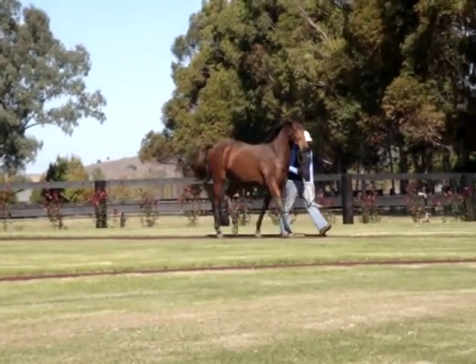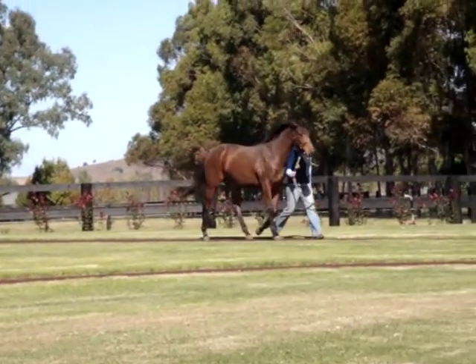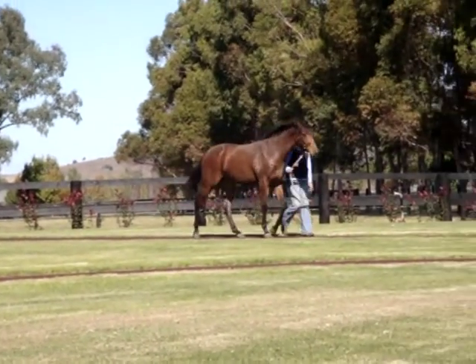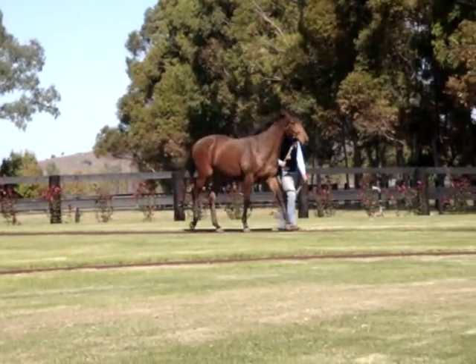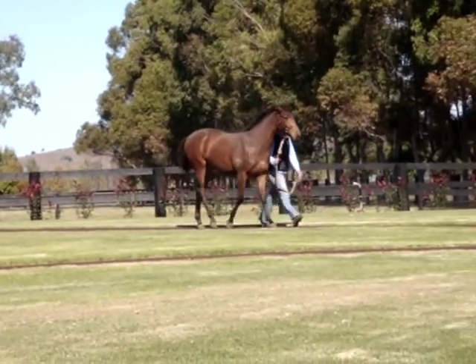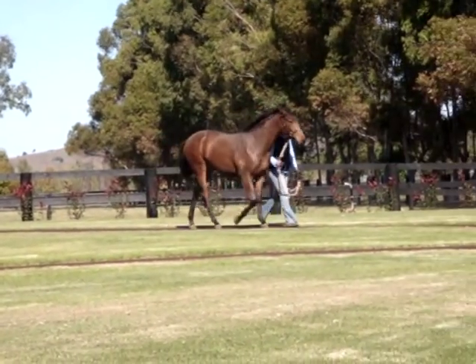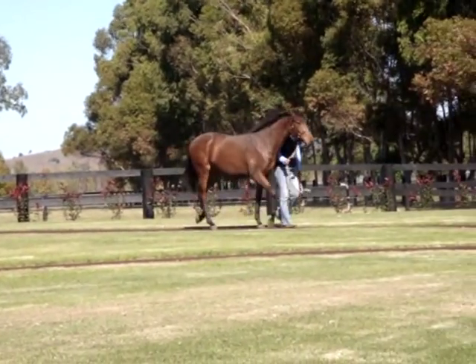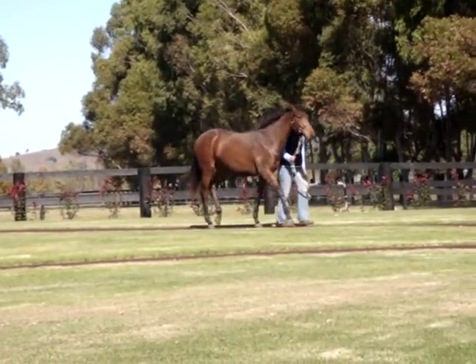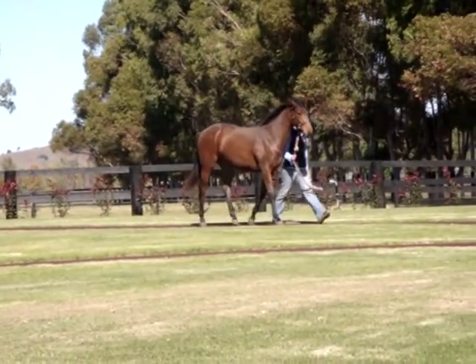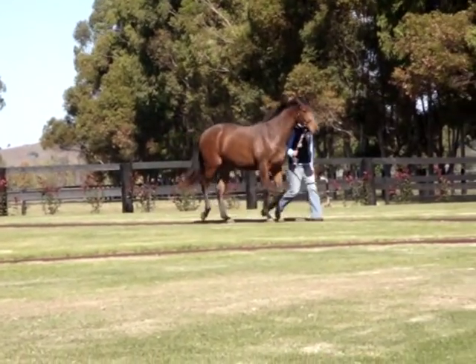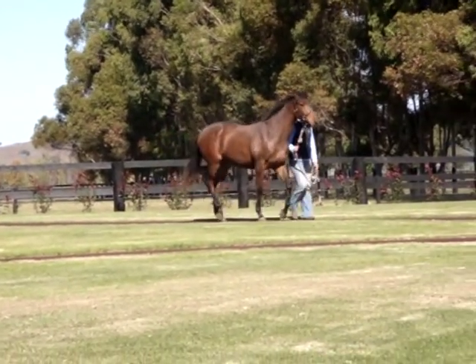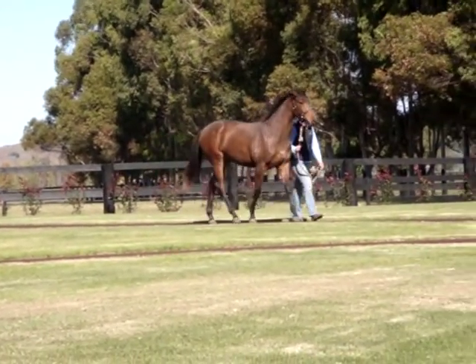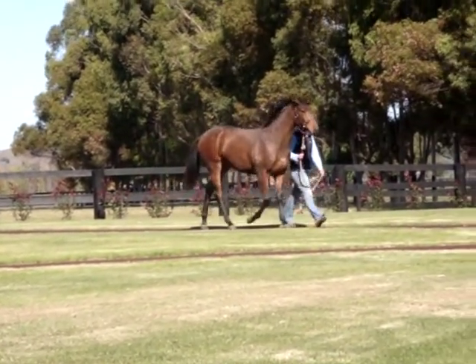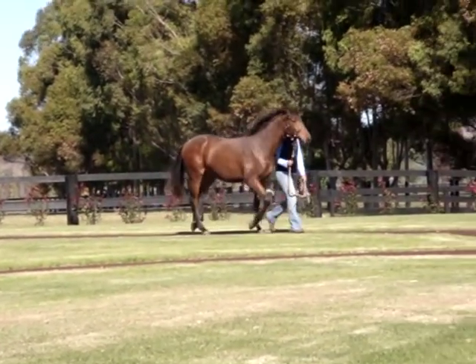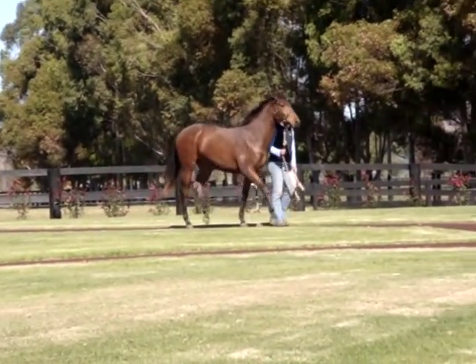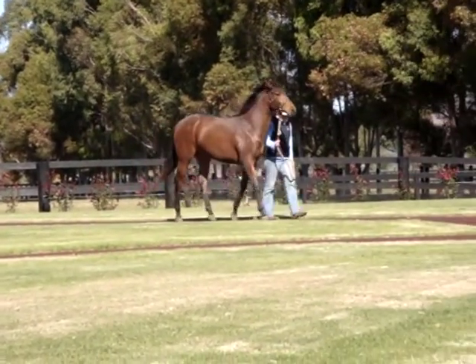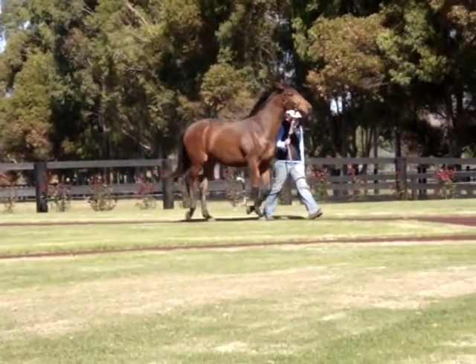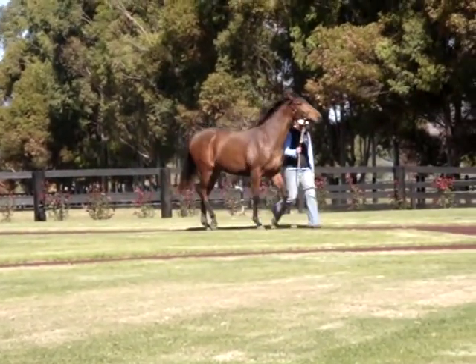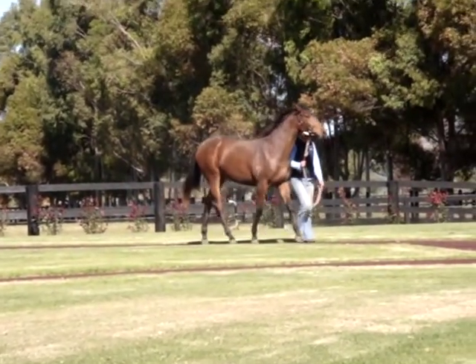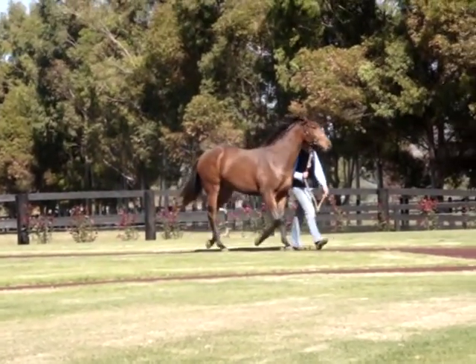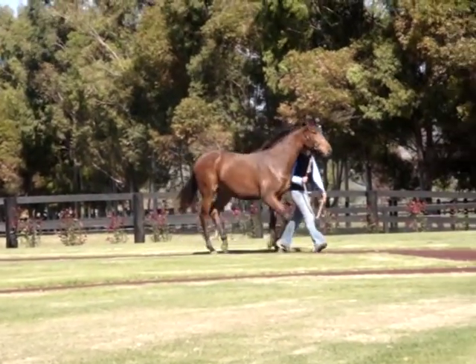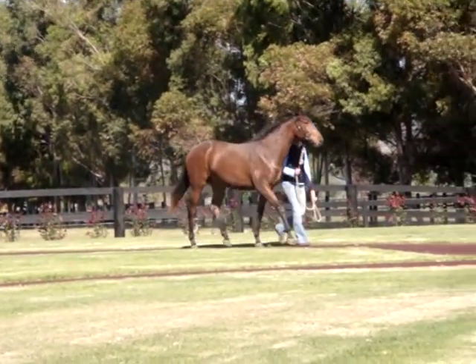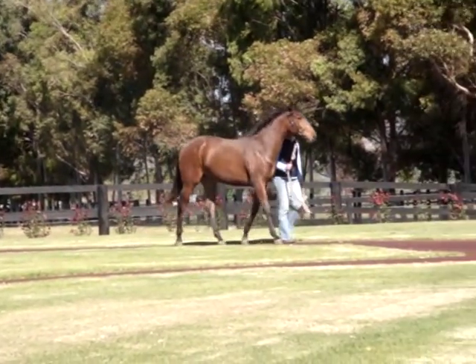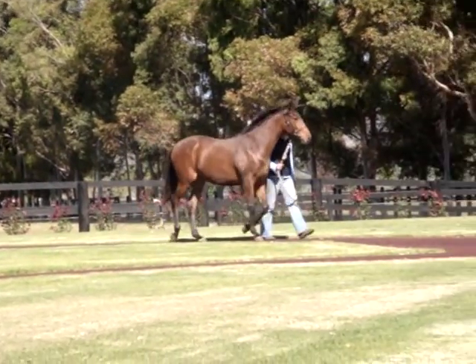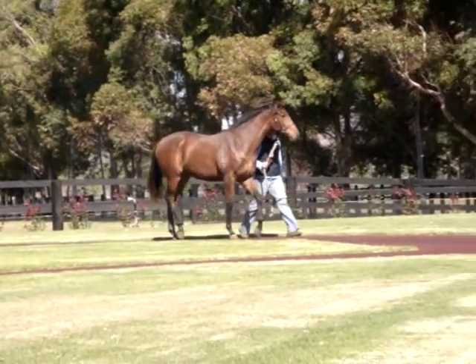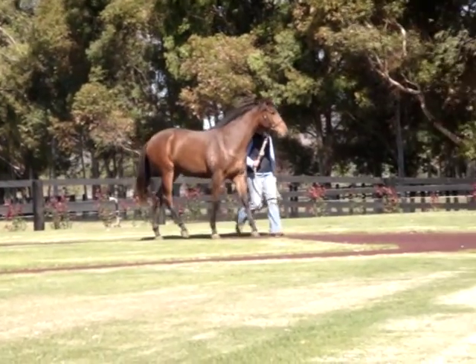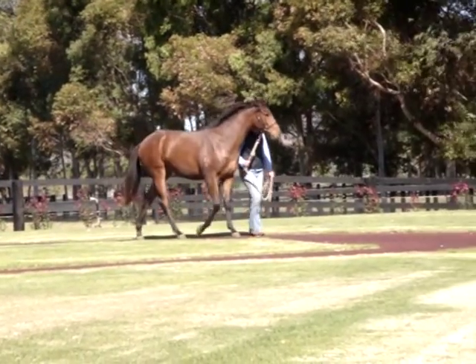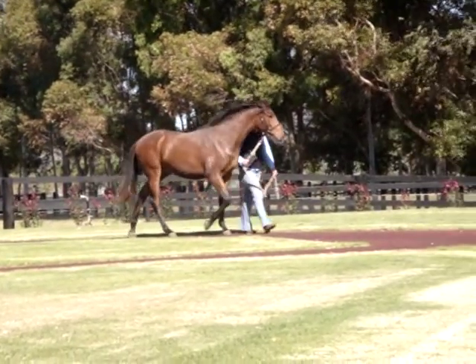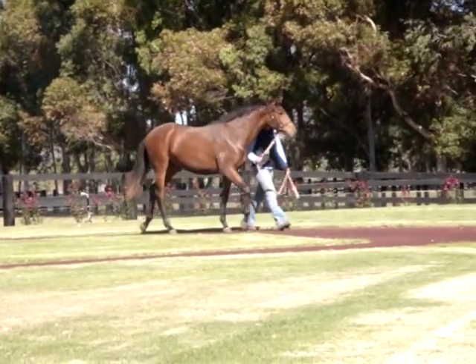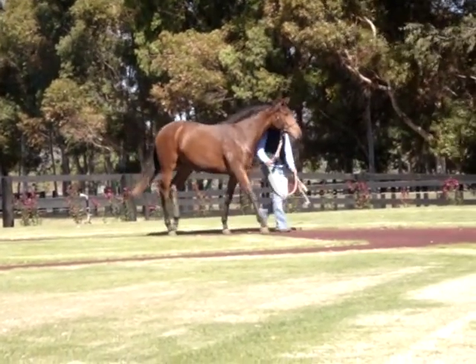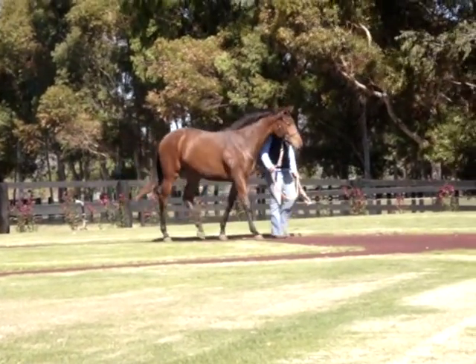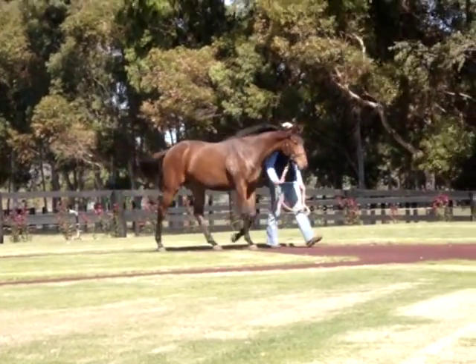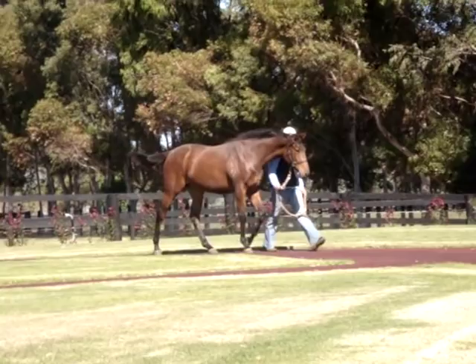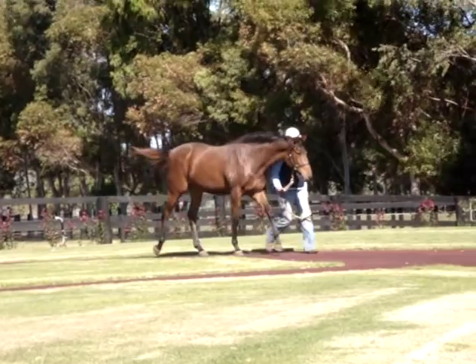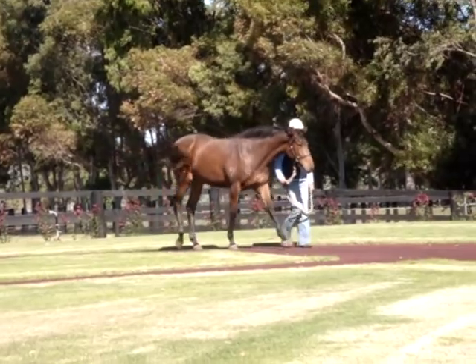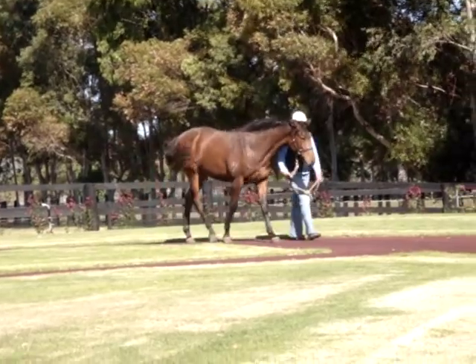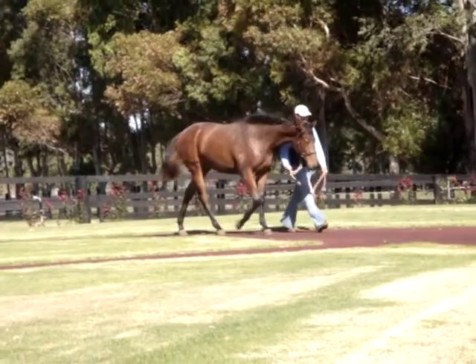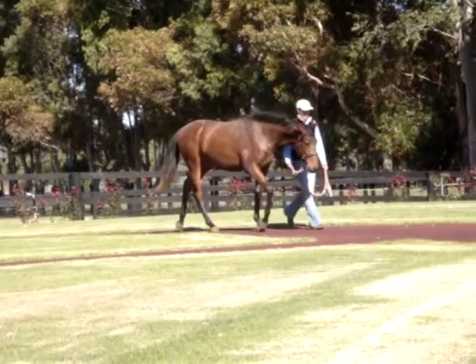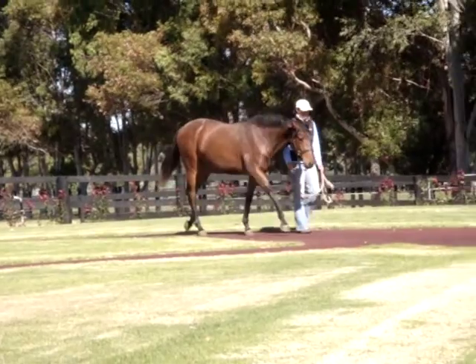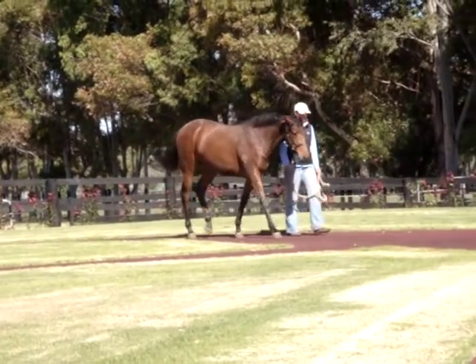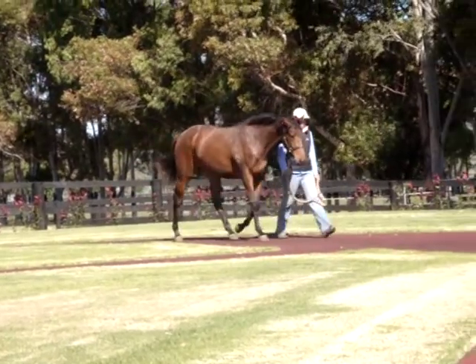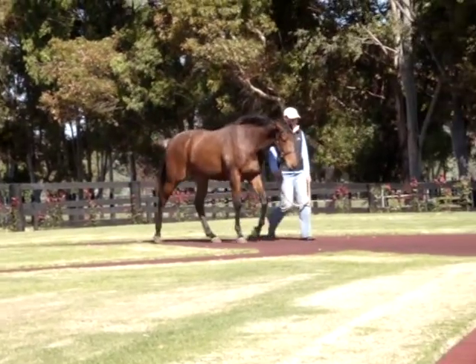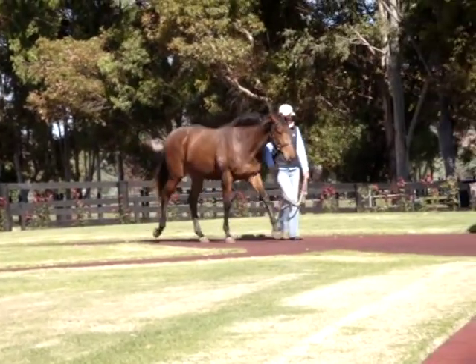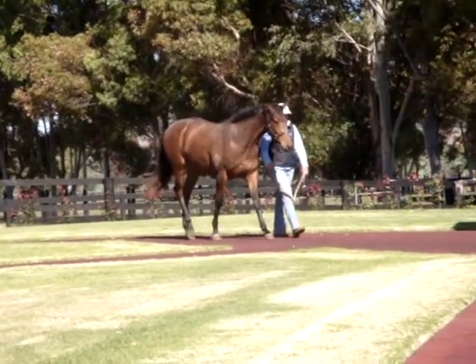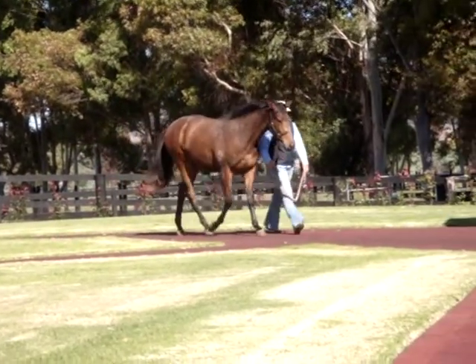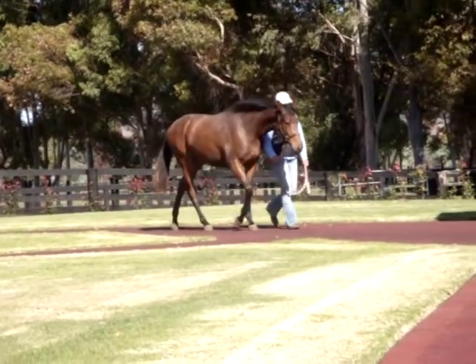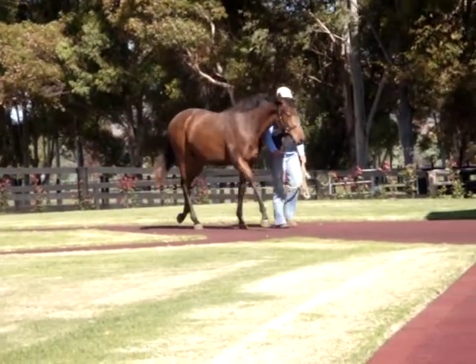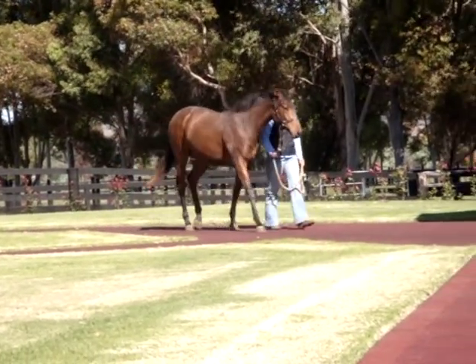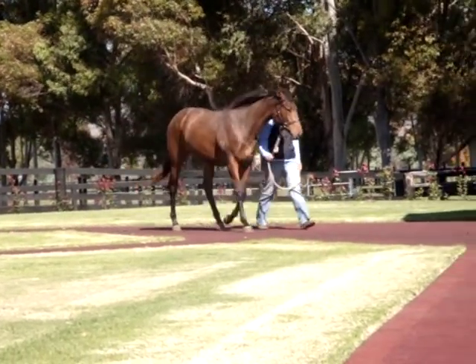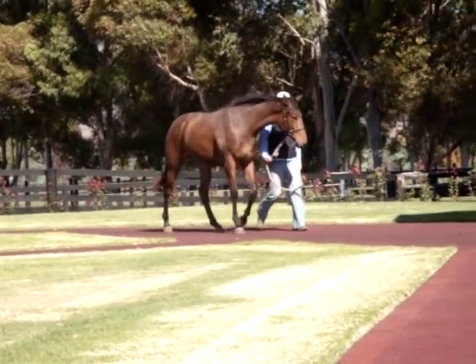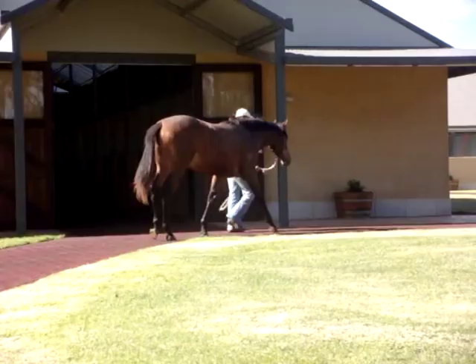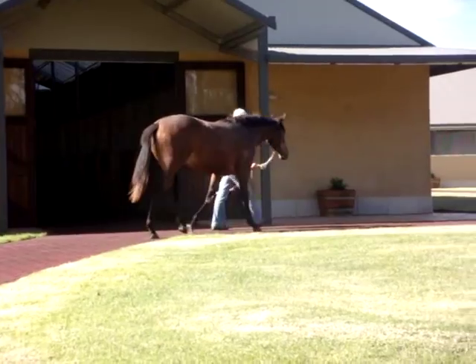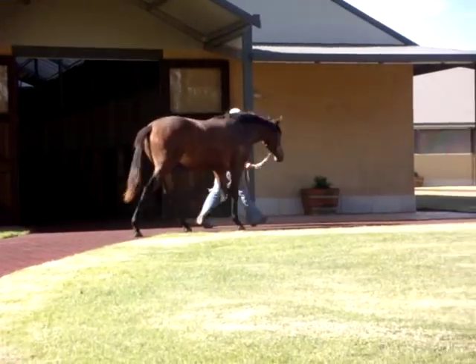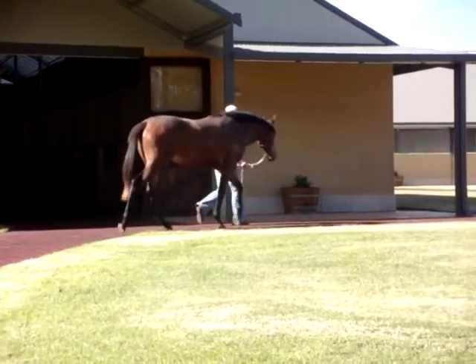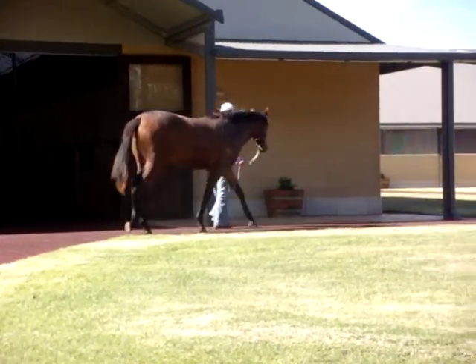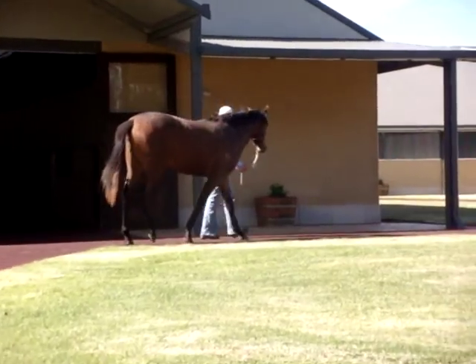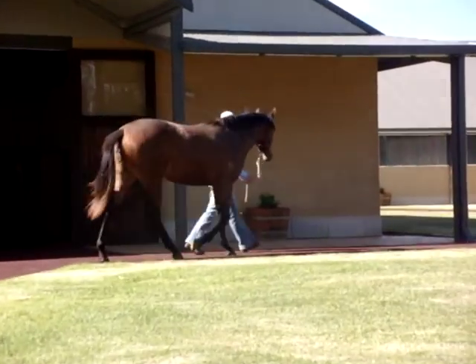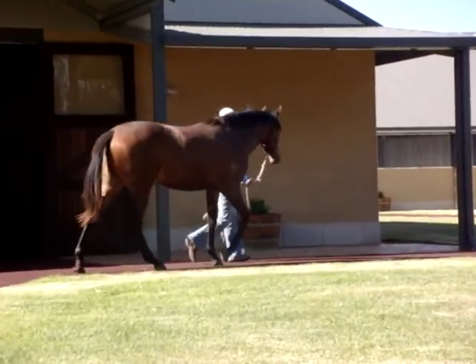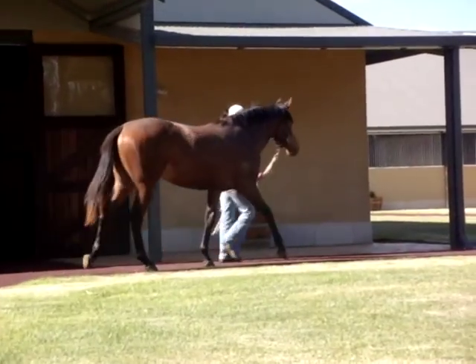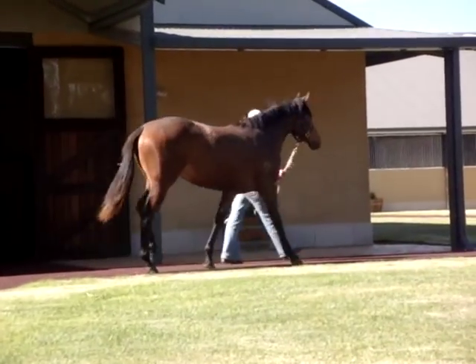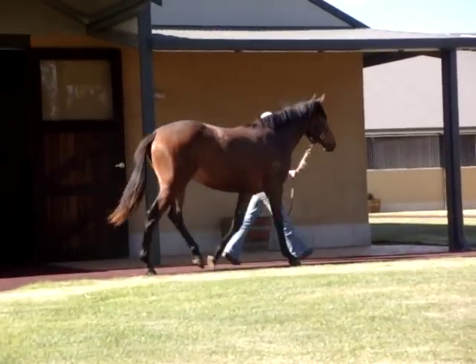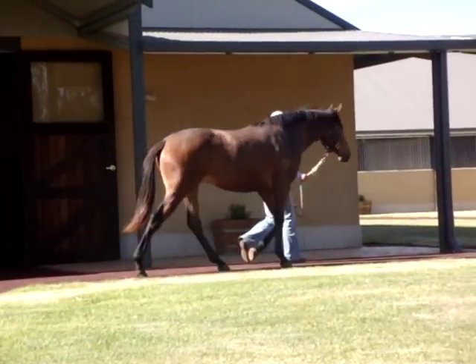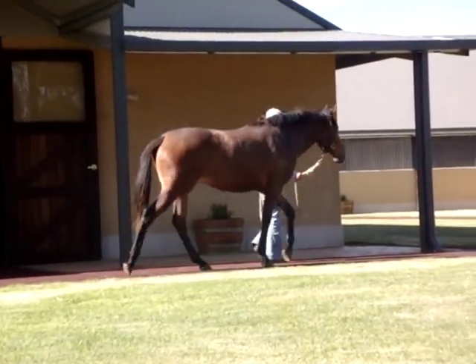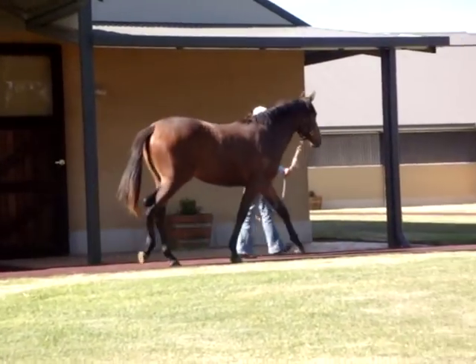This filly is by the Group 3 winning son of Danehill, Honours List, the sire in turn of the Group 1 winner, Triple Honour.